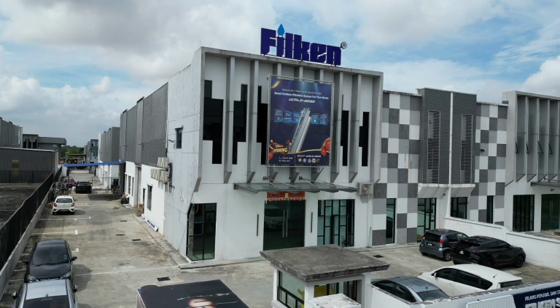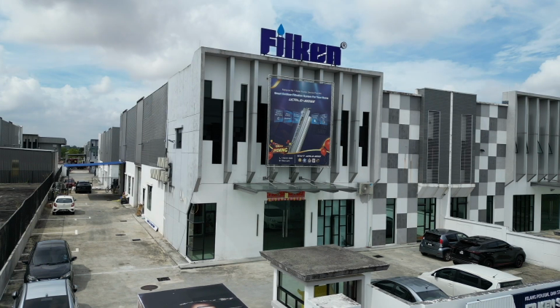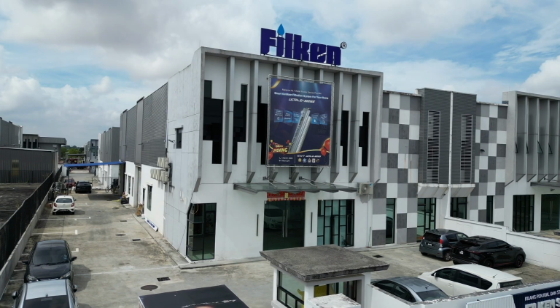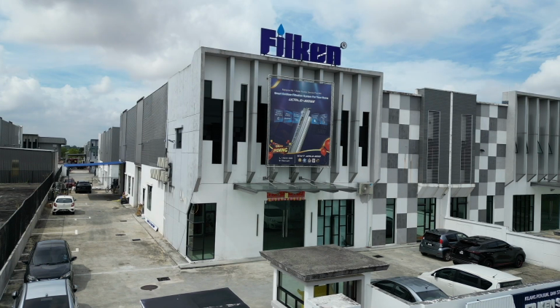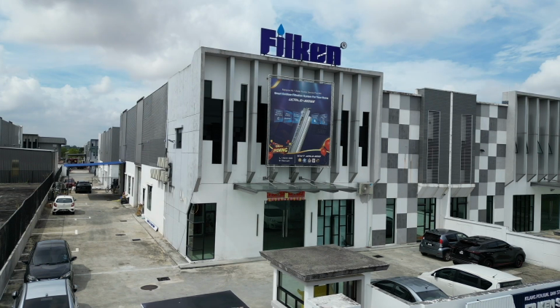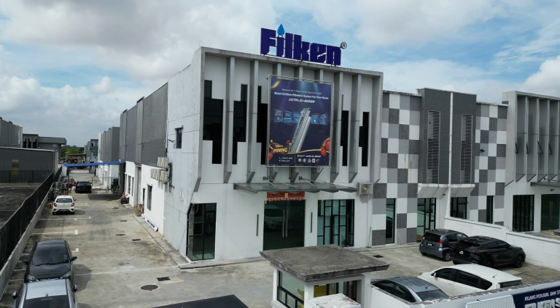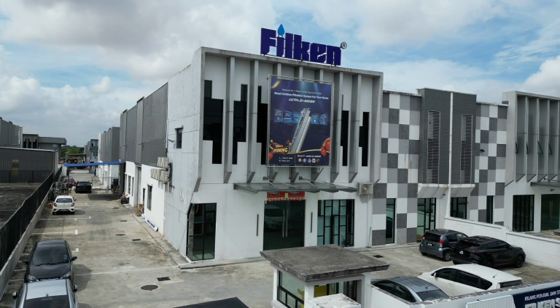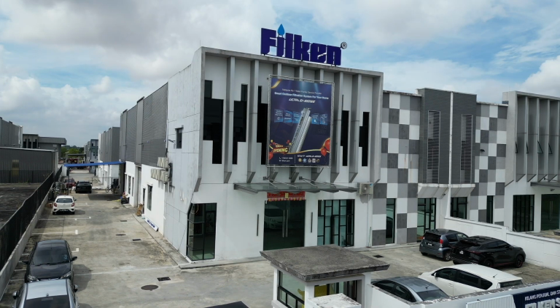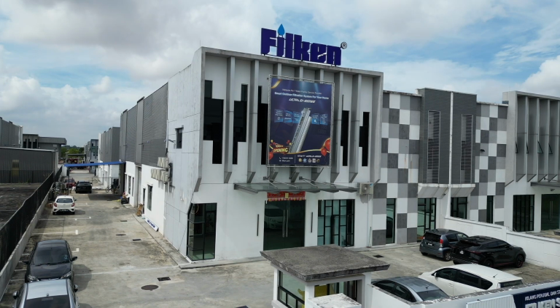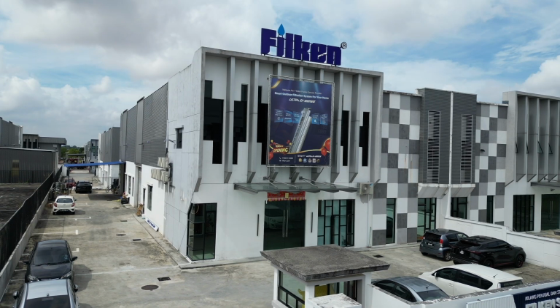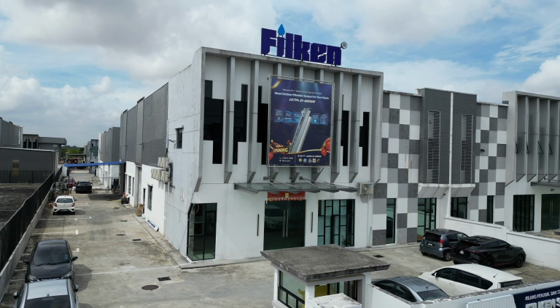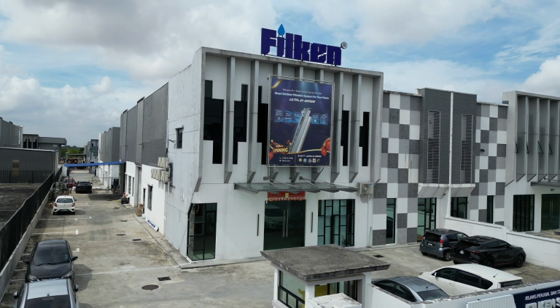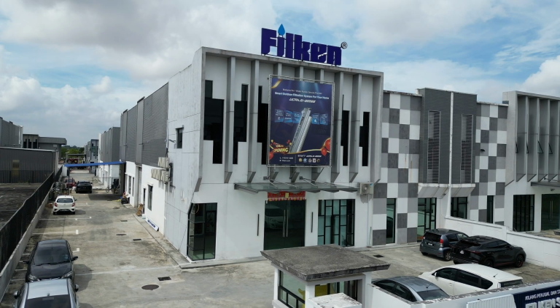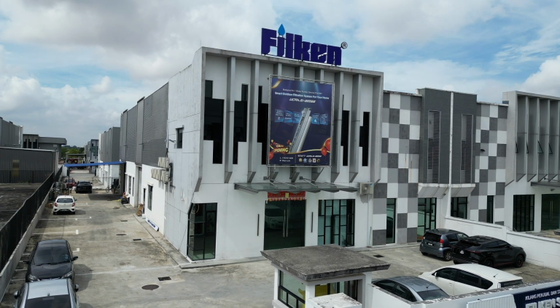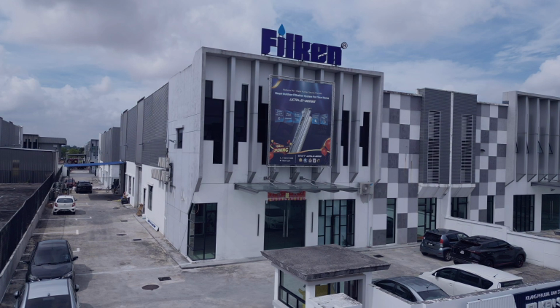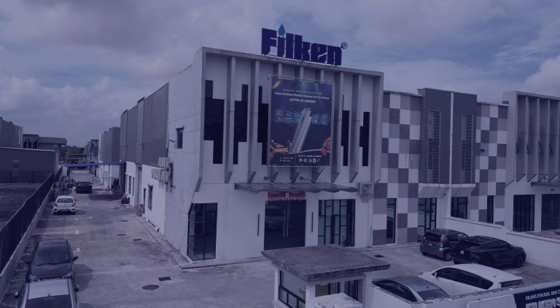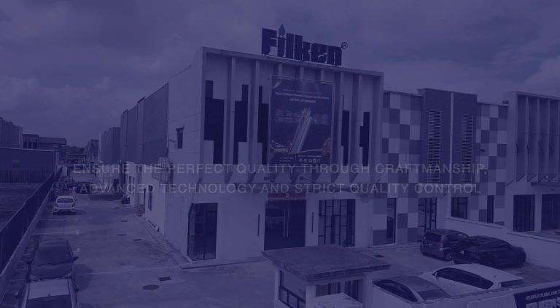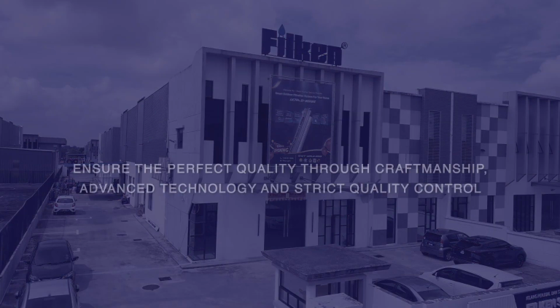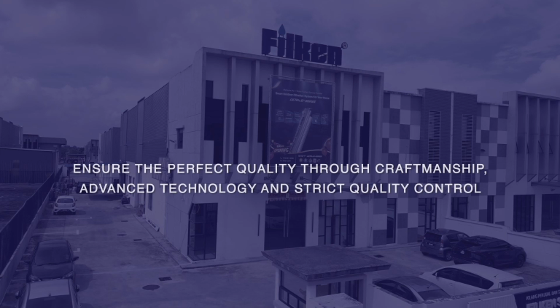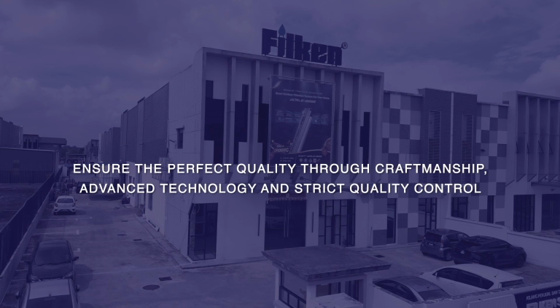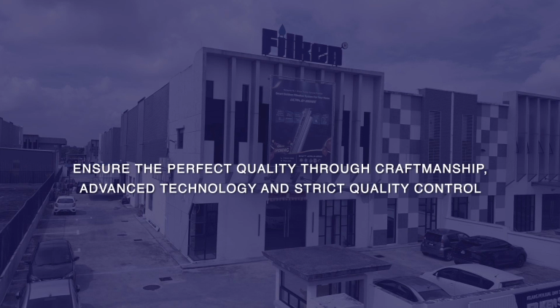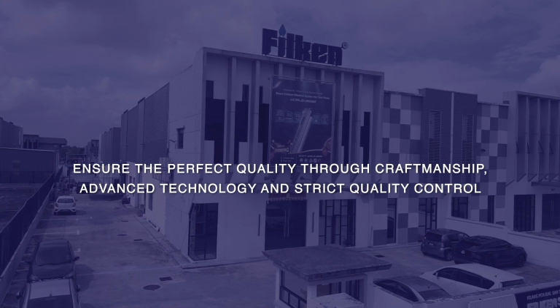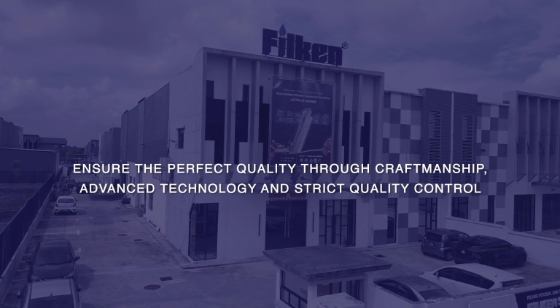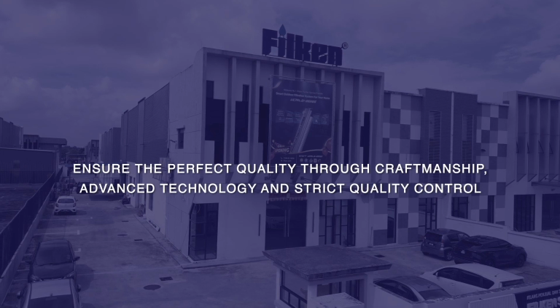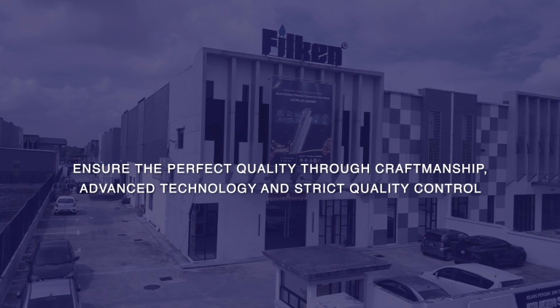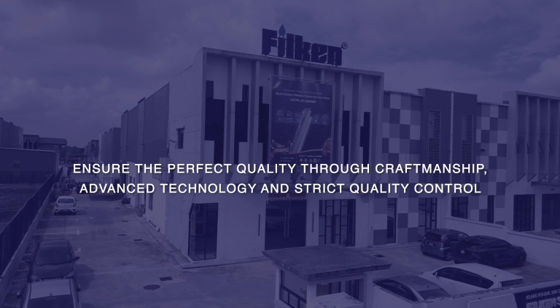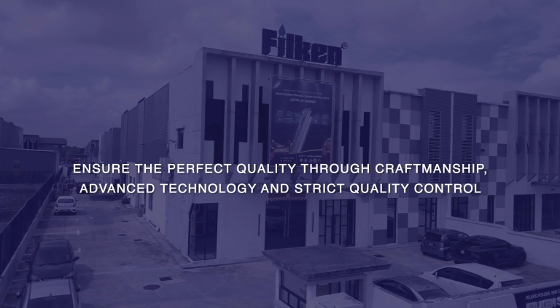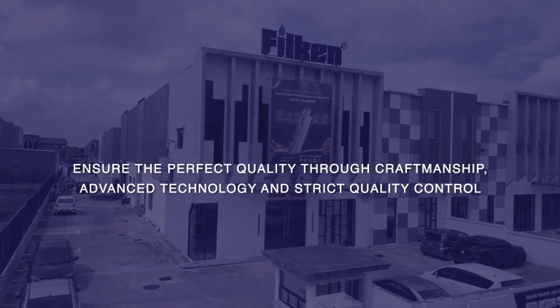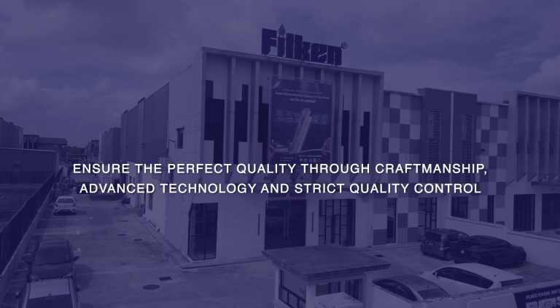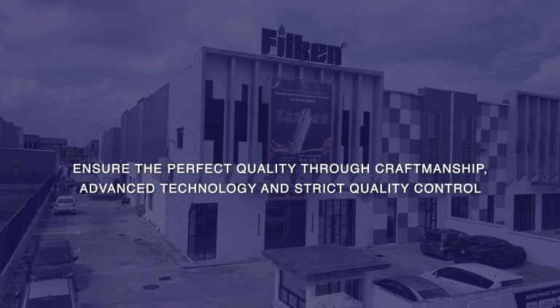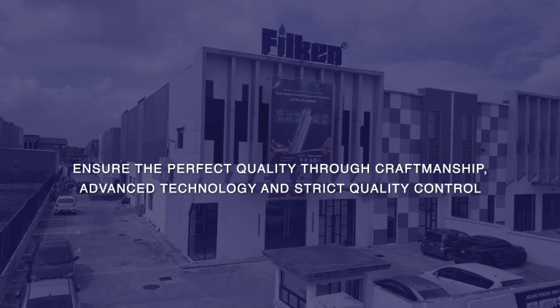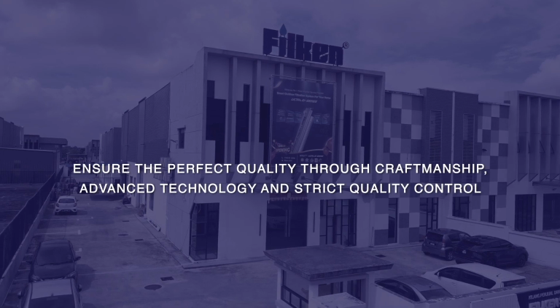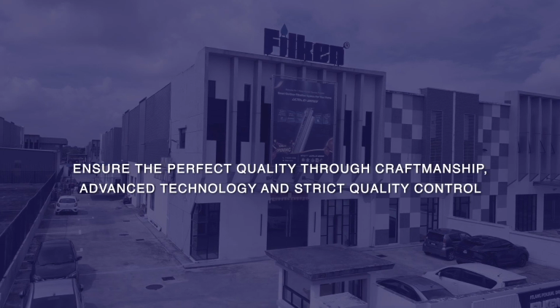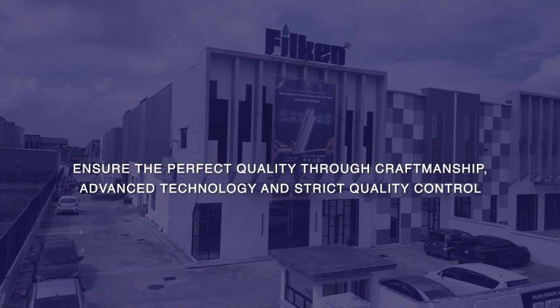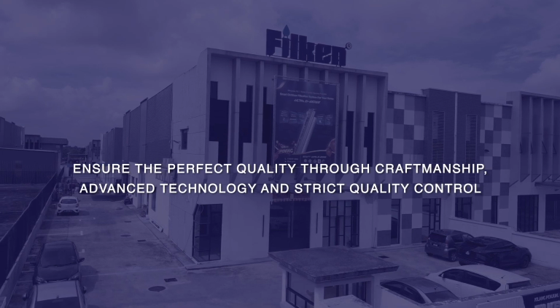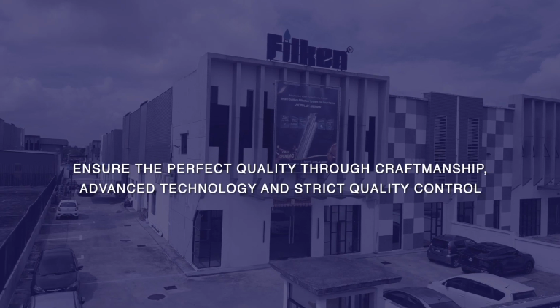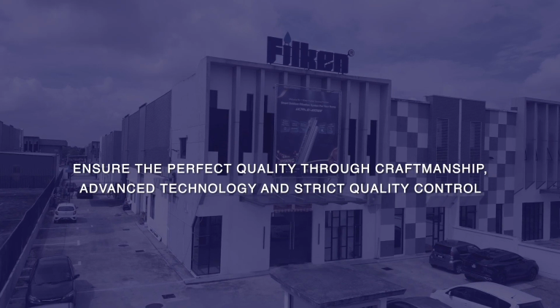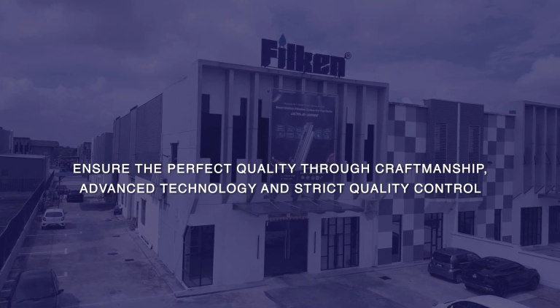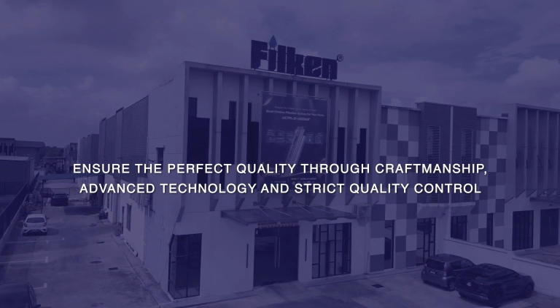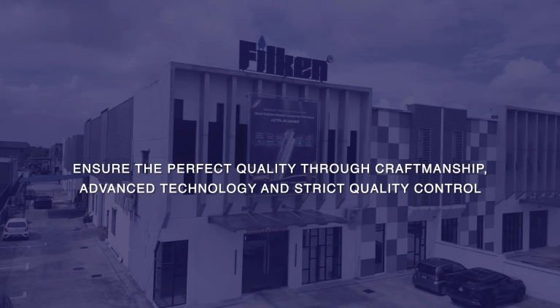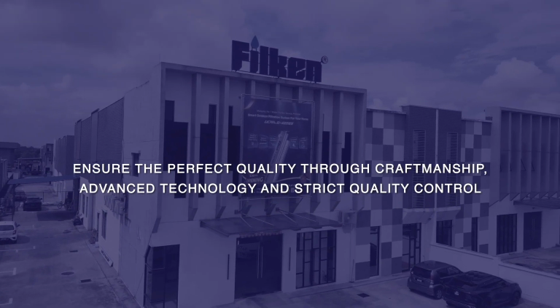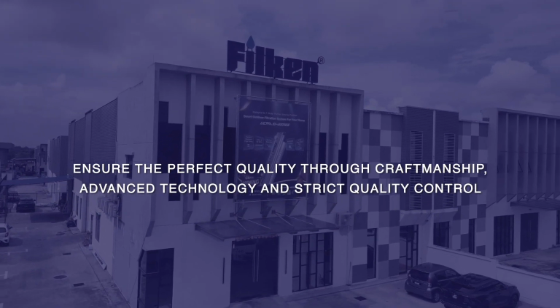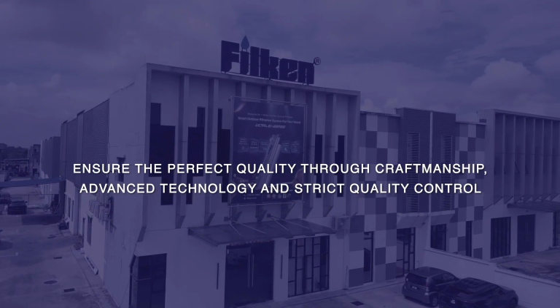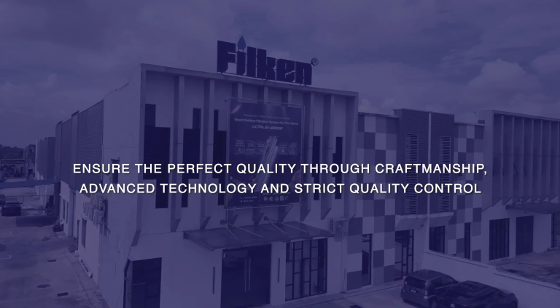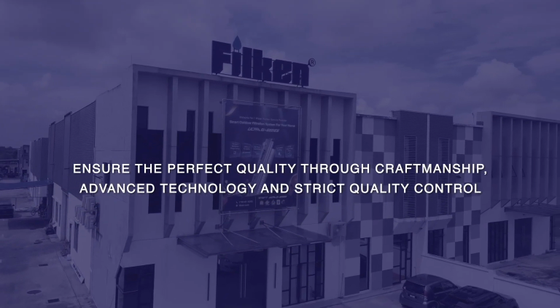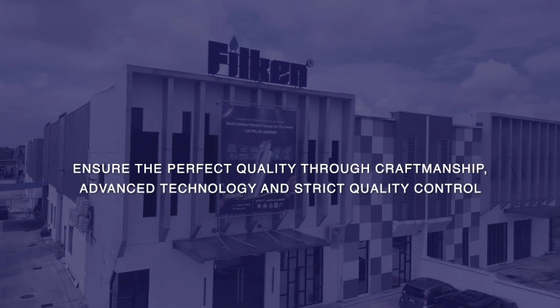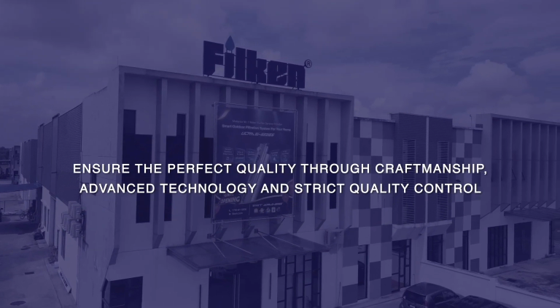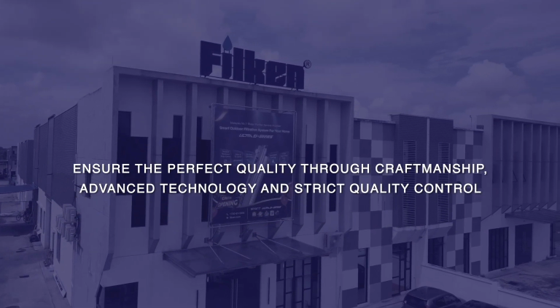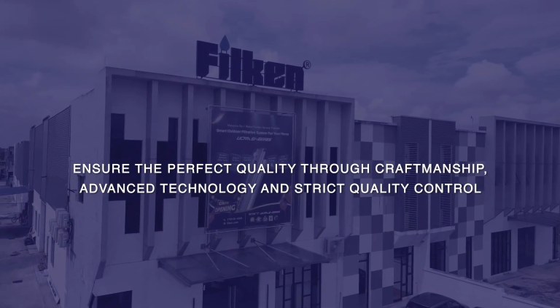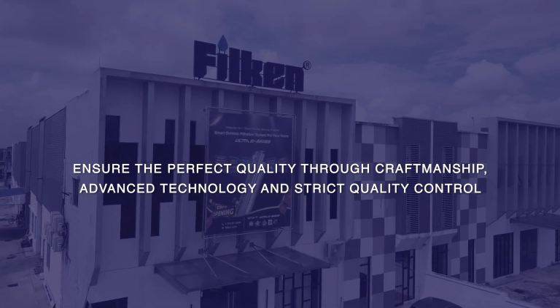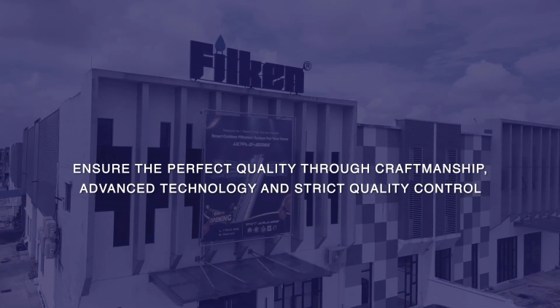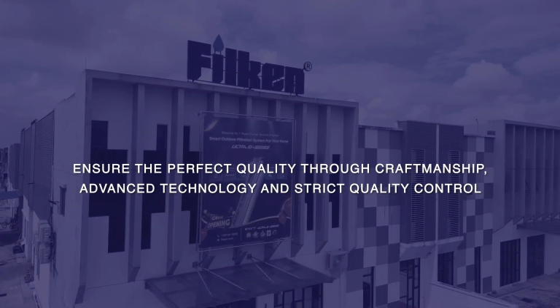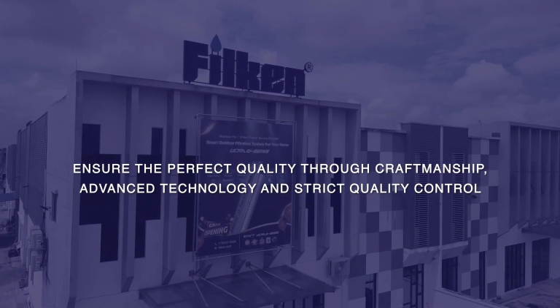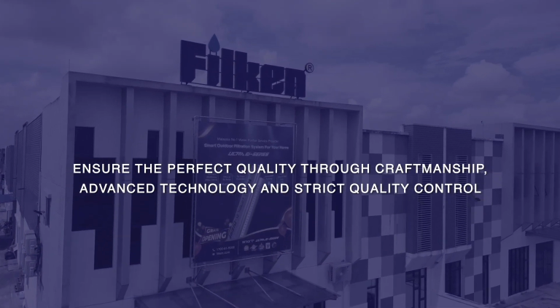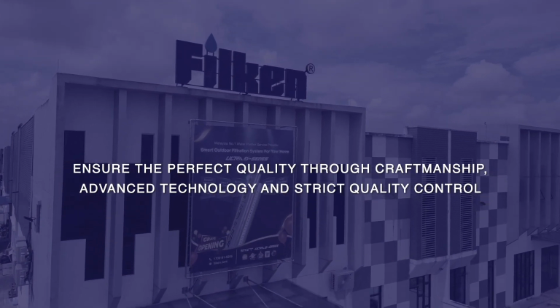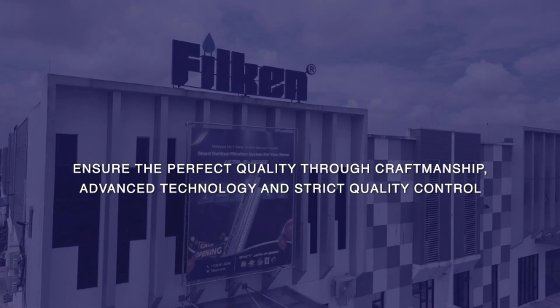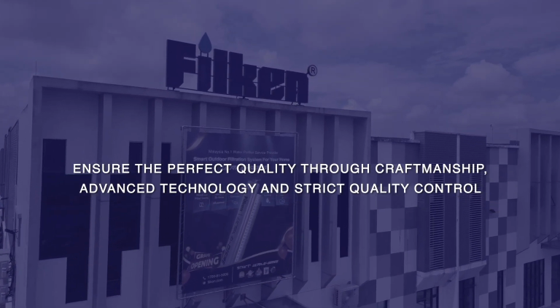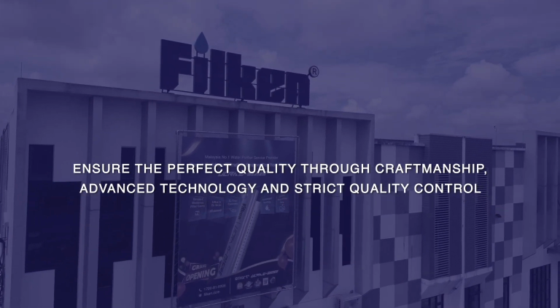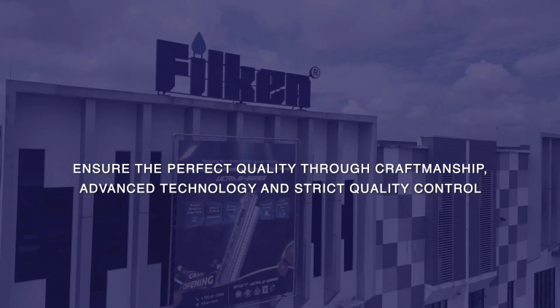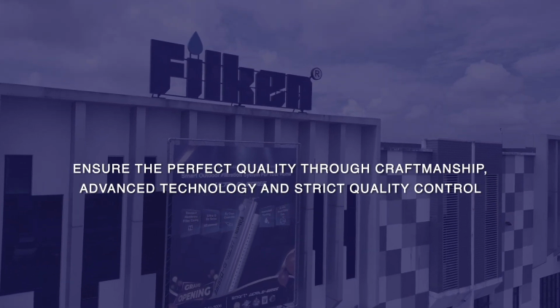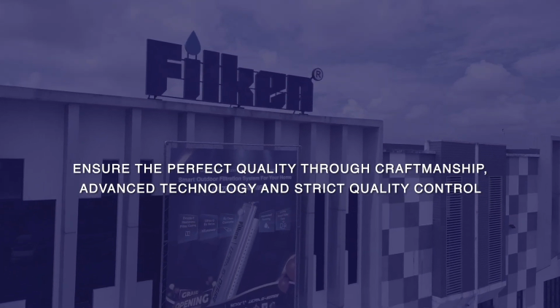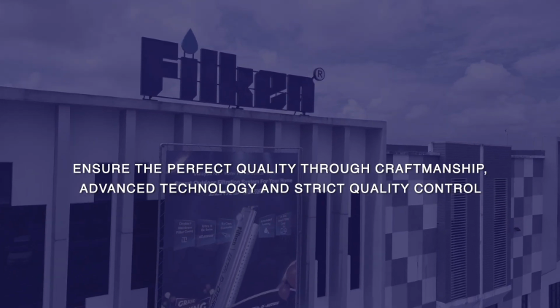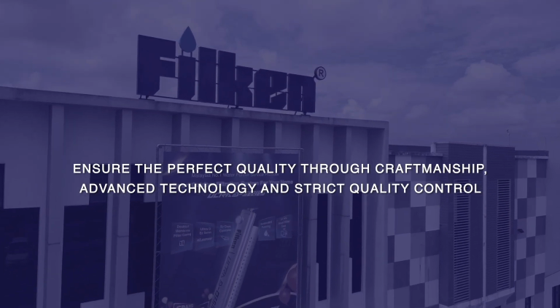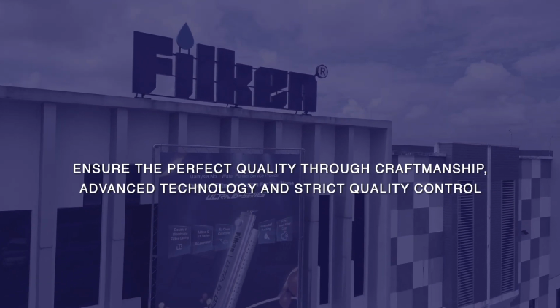Filkin. Ensure the perfect quality through craftsmanship, advanced technology, and strict quality control.